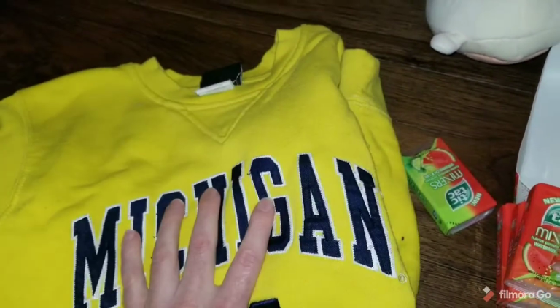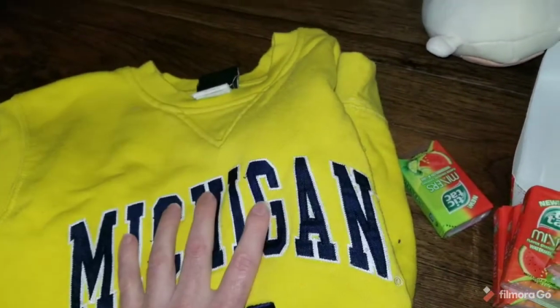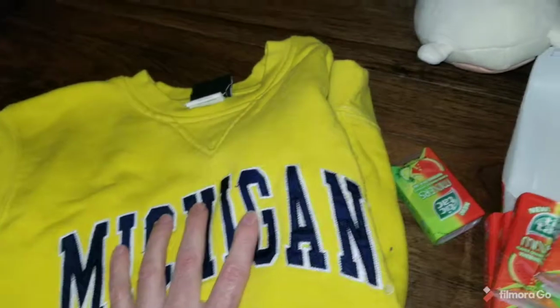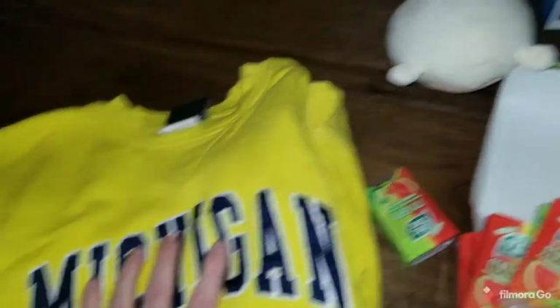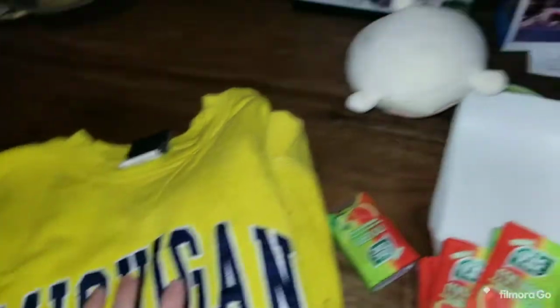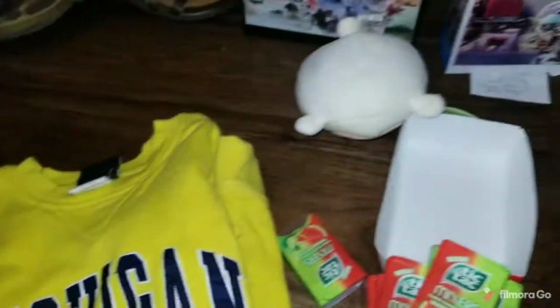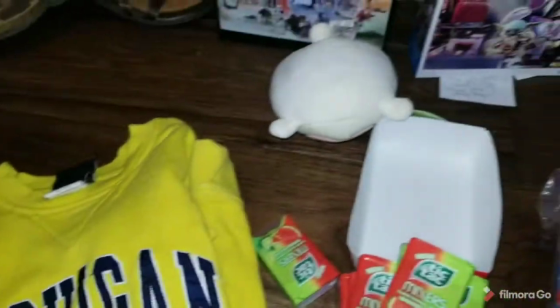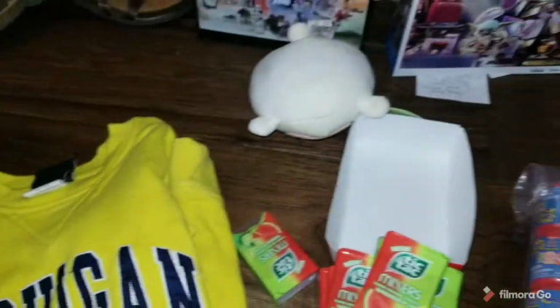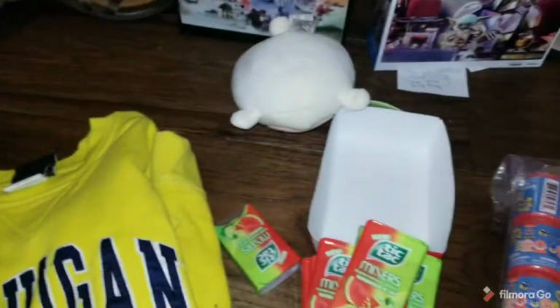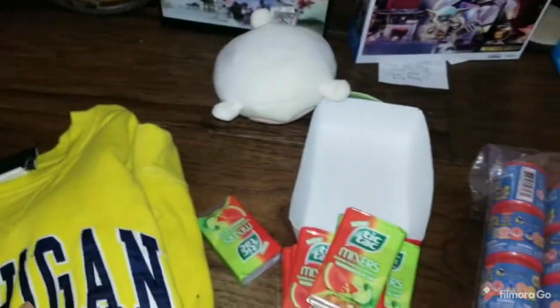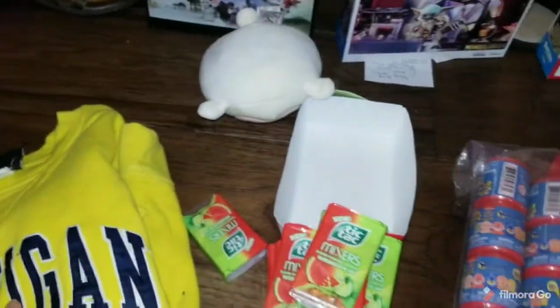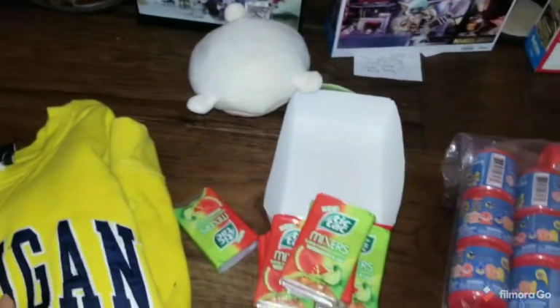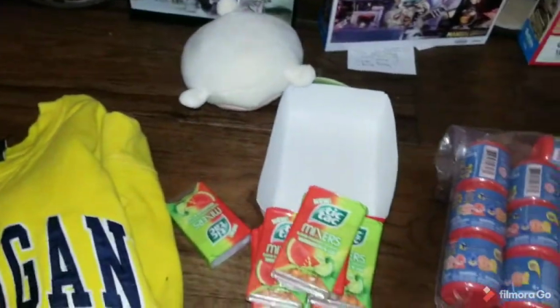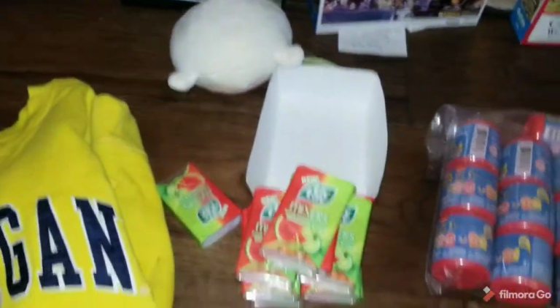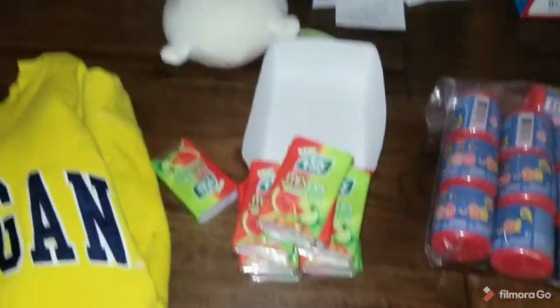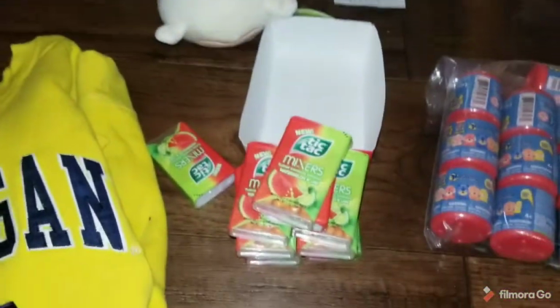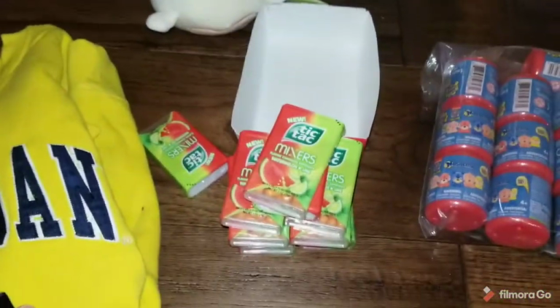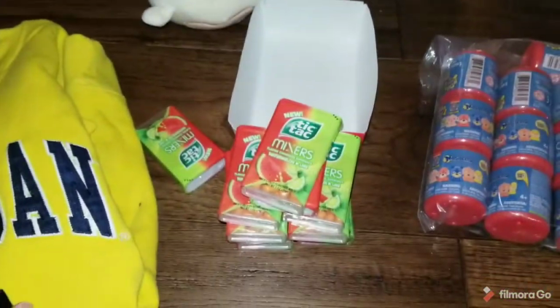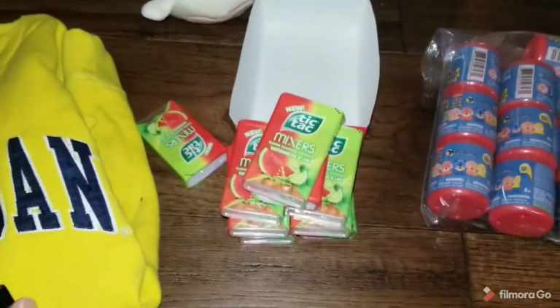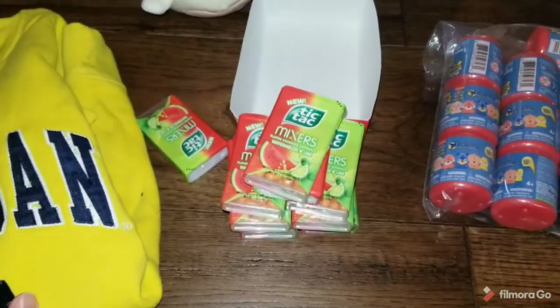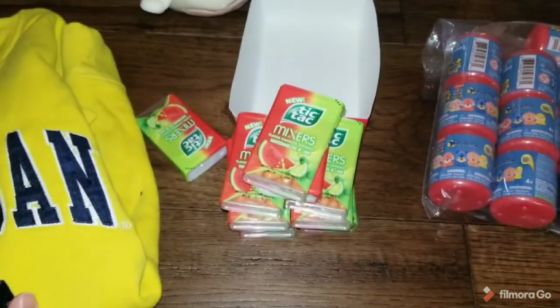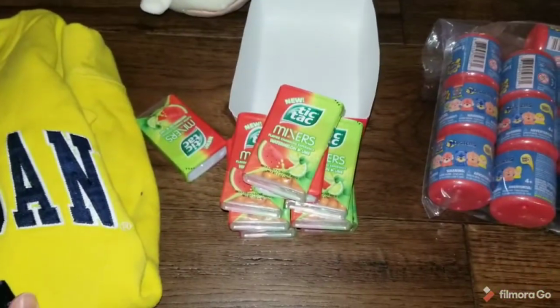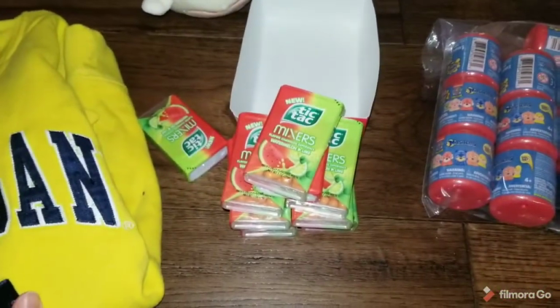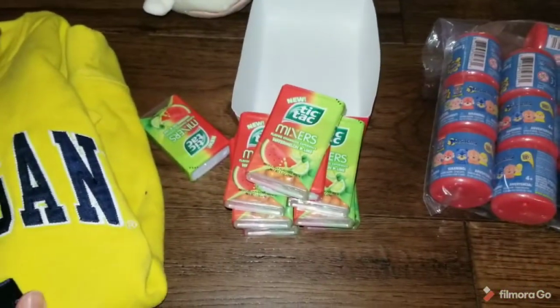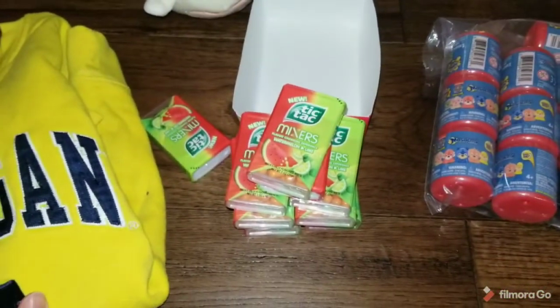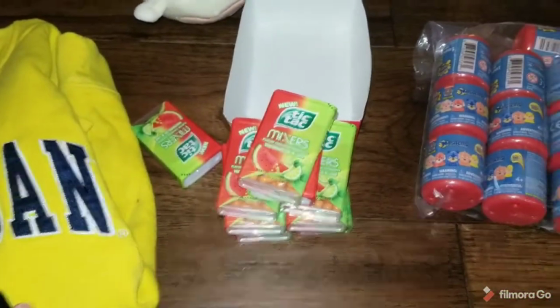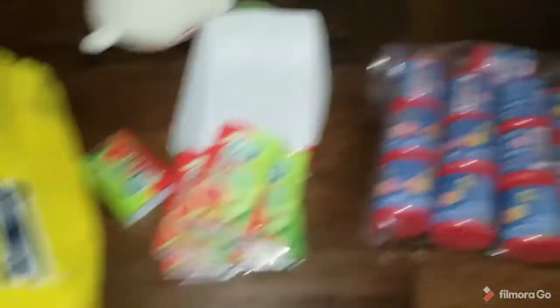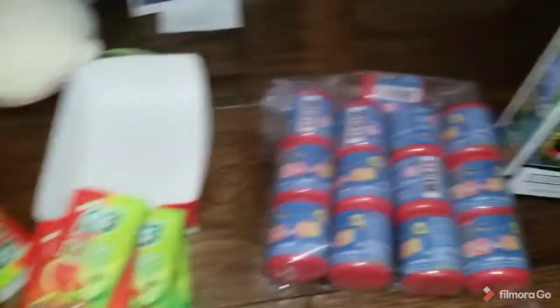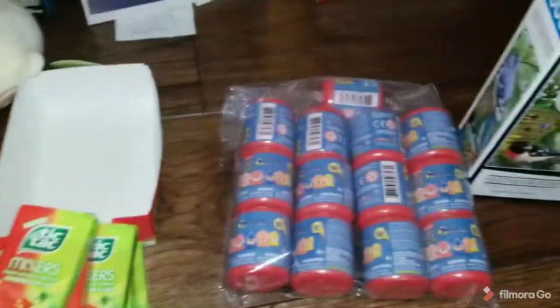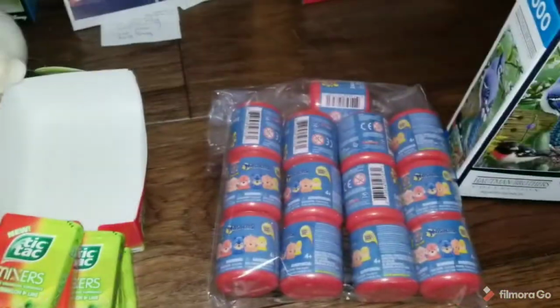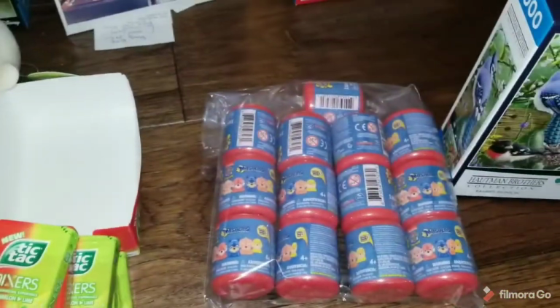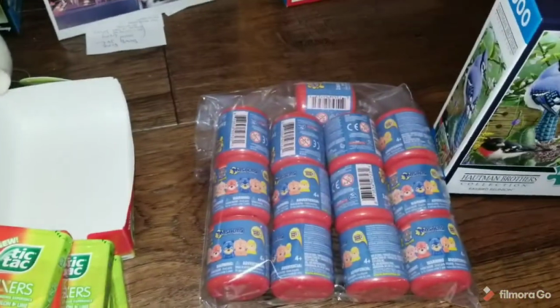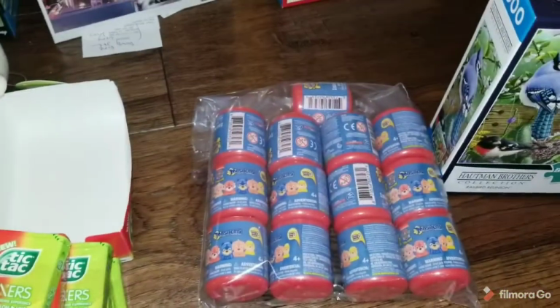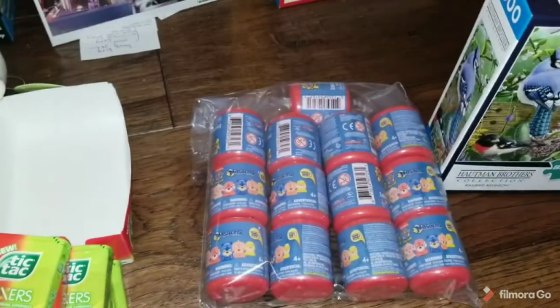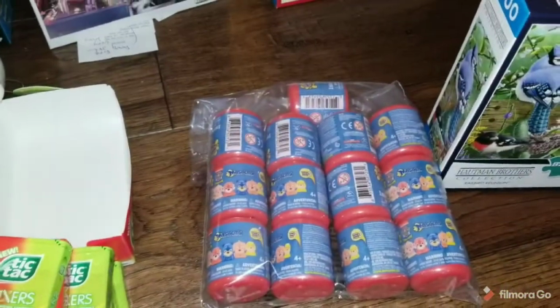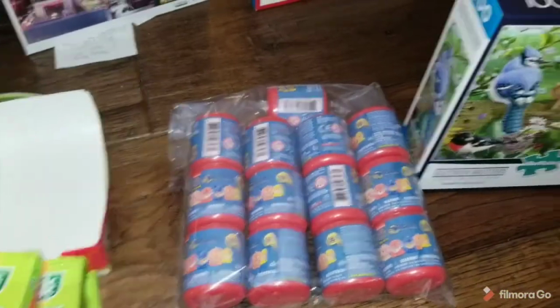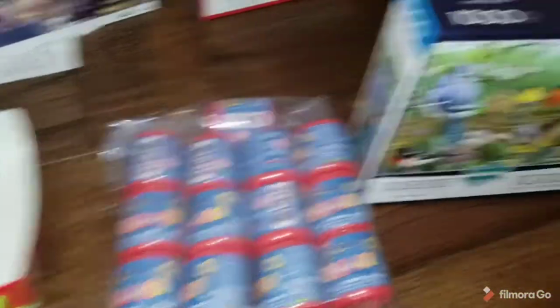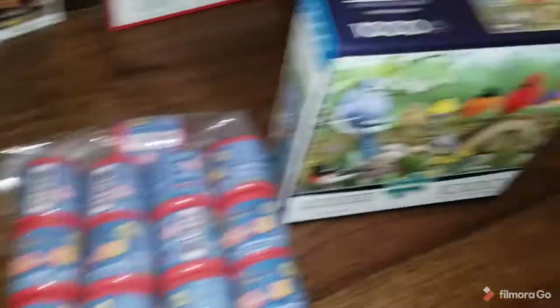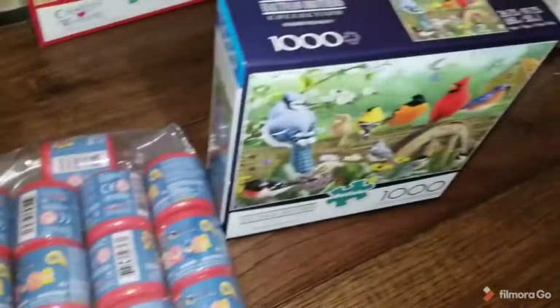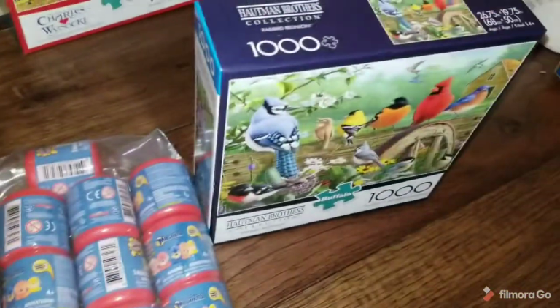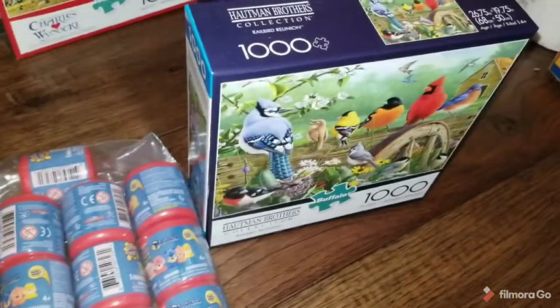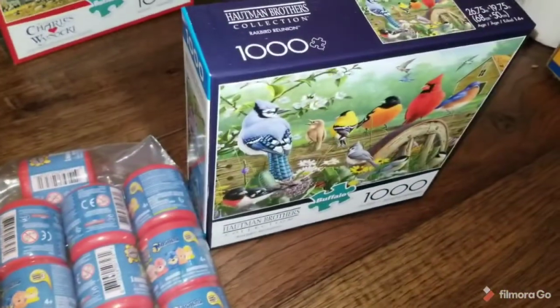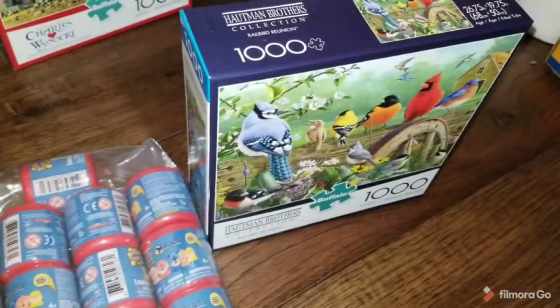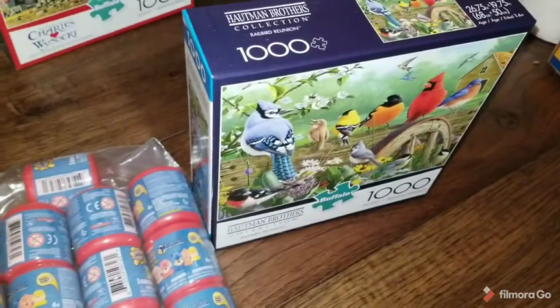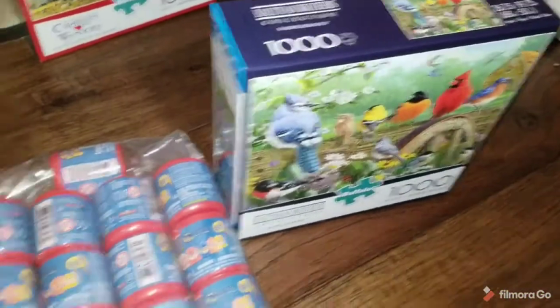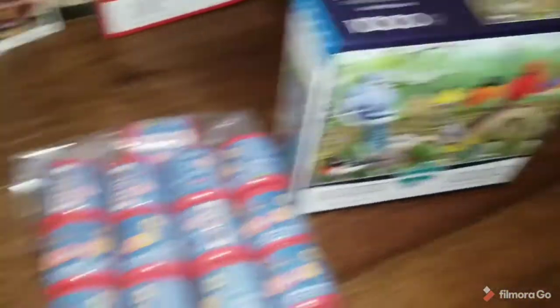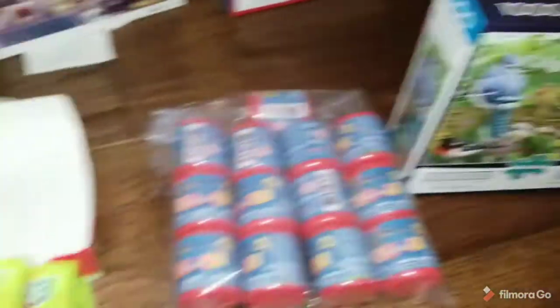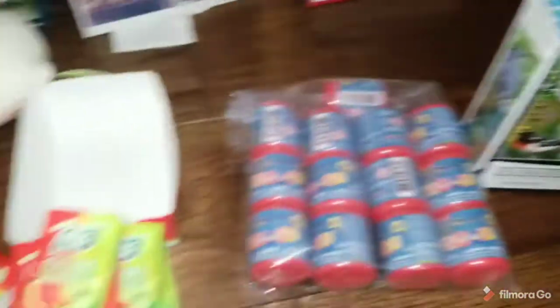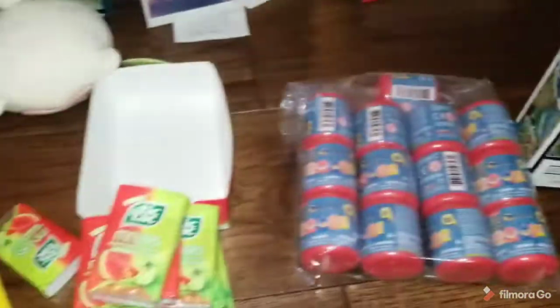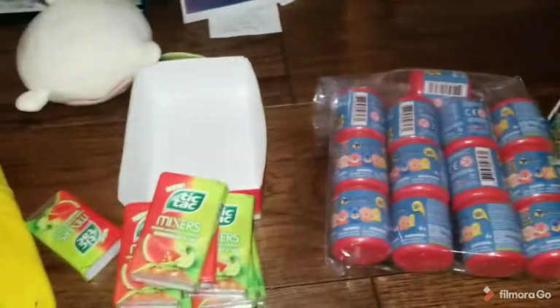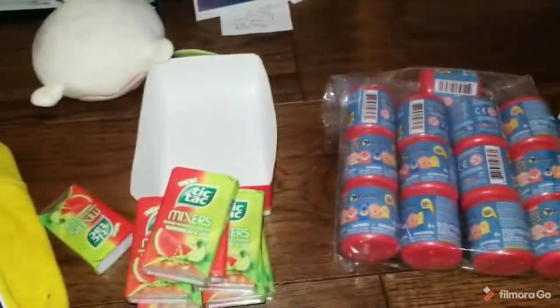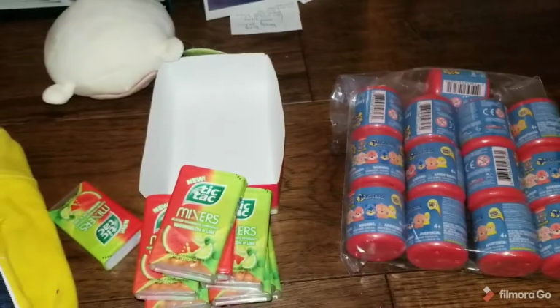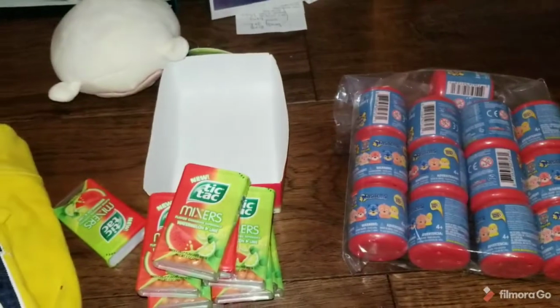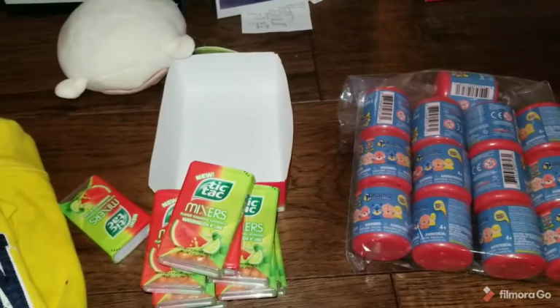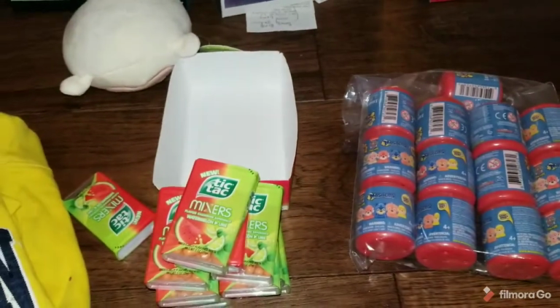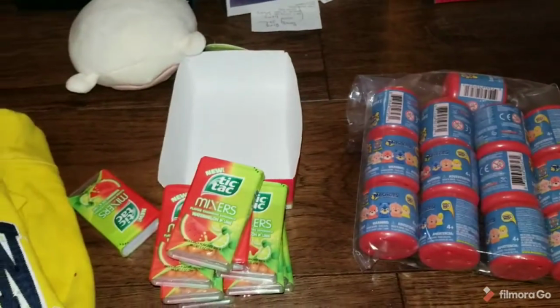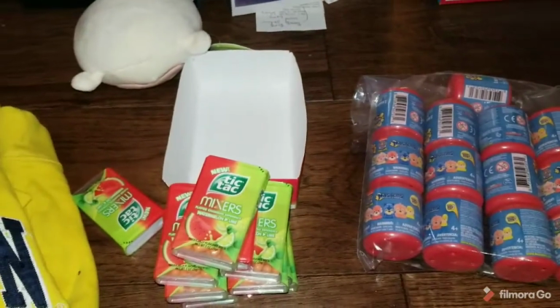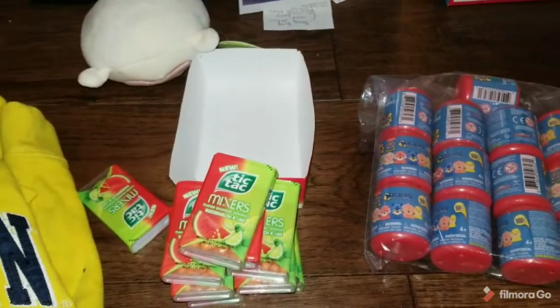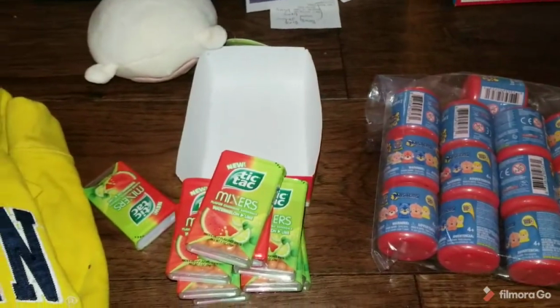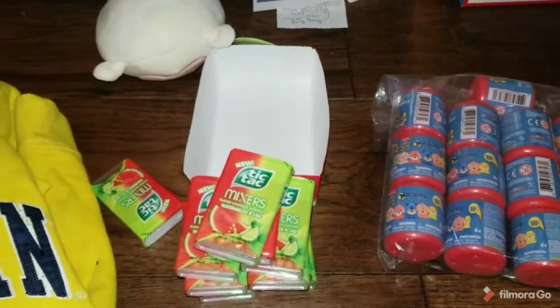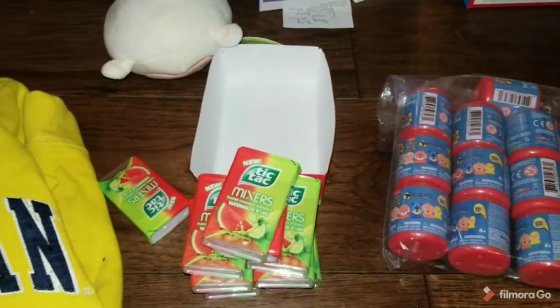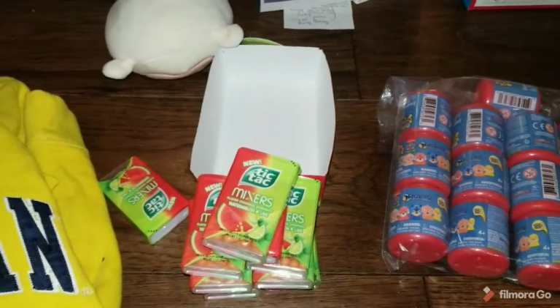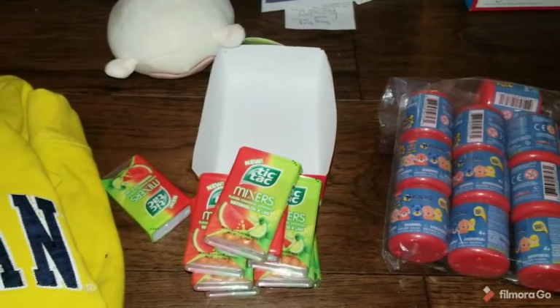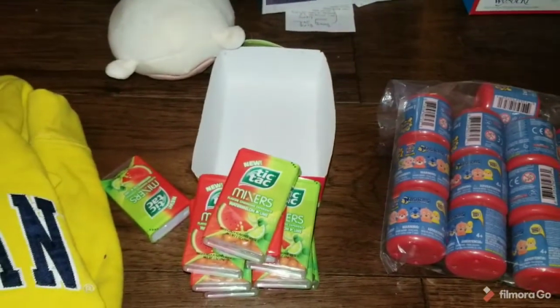So some clothing, some plush, some candy, toys, and puzzles — all different kinds of variety for today.